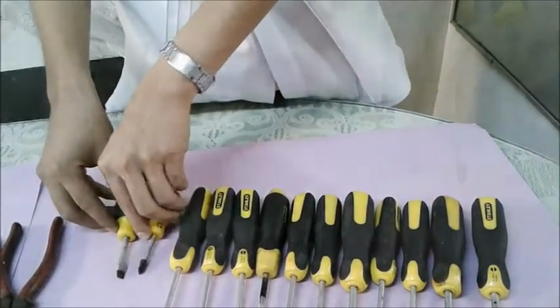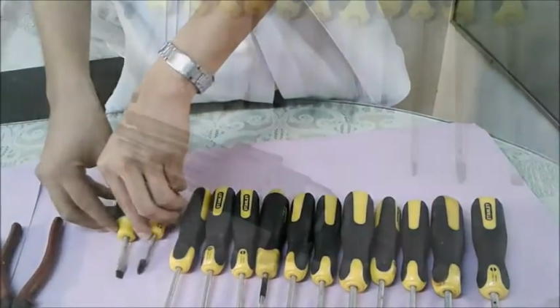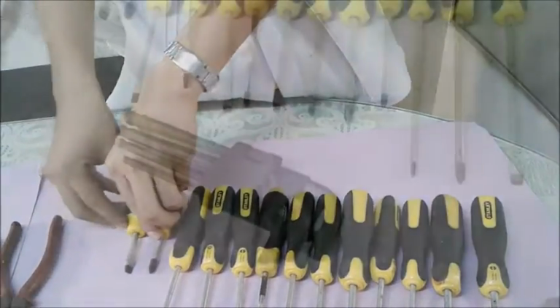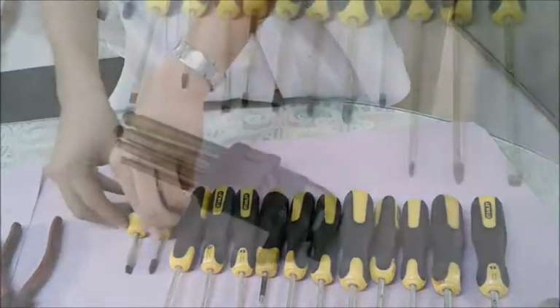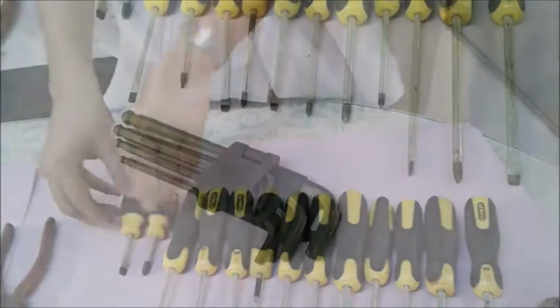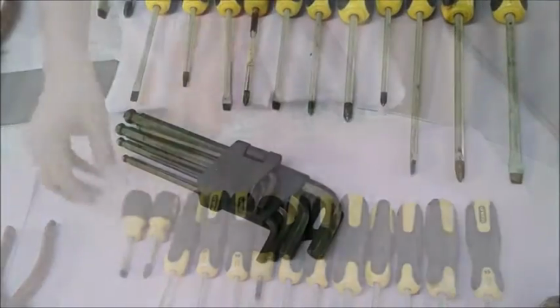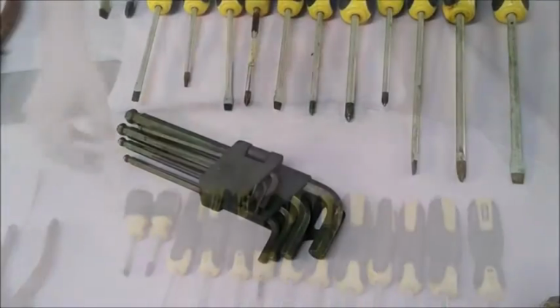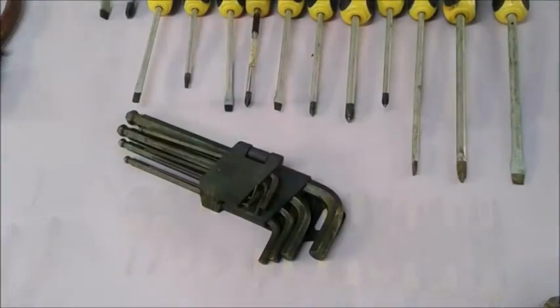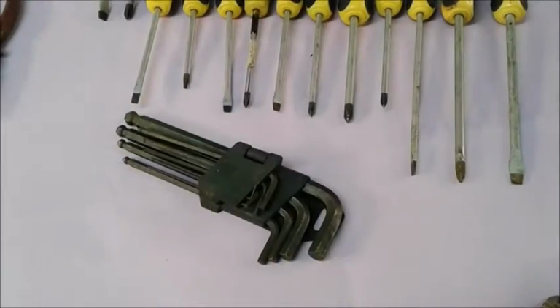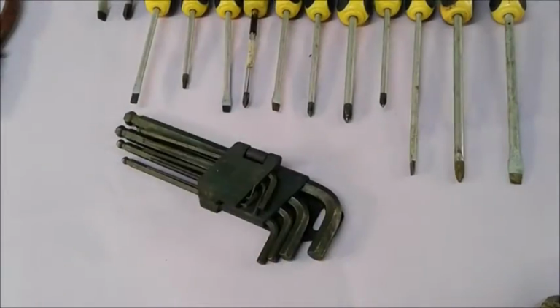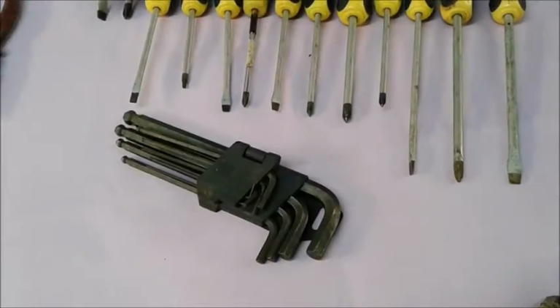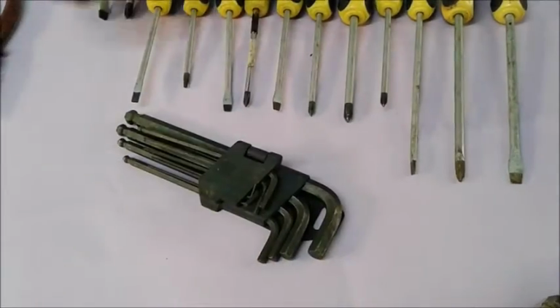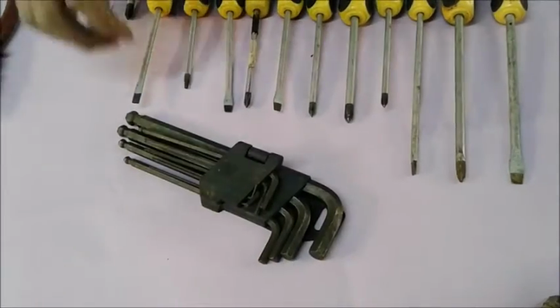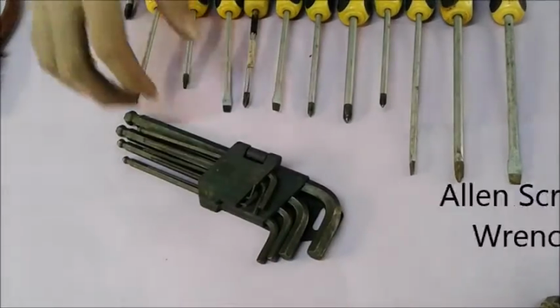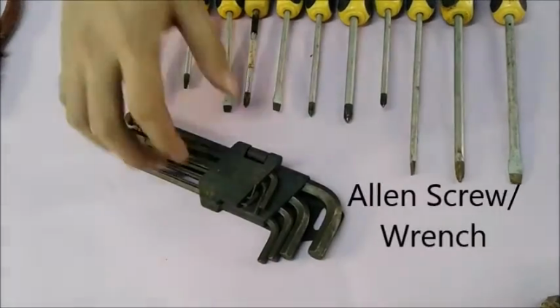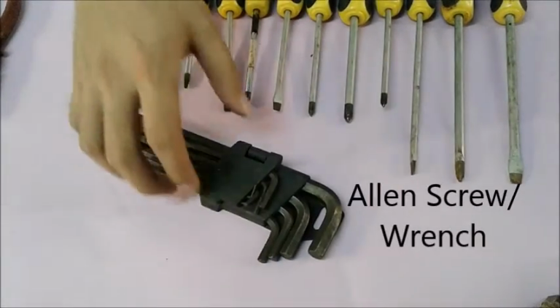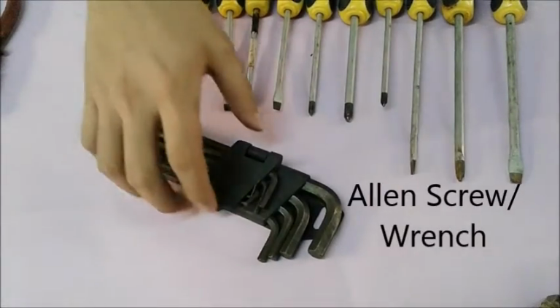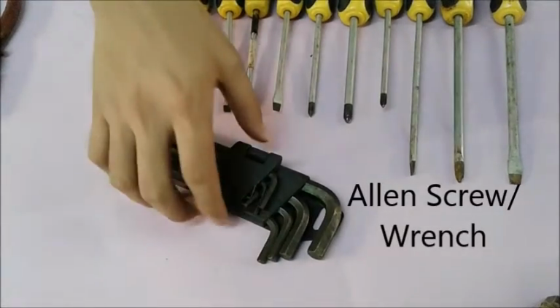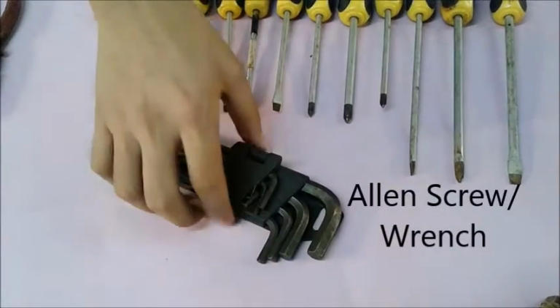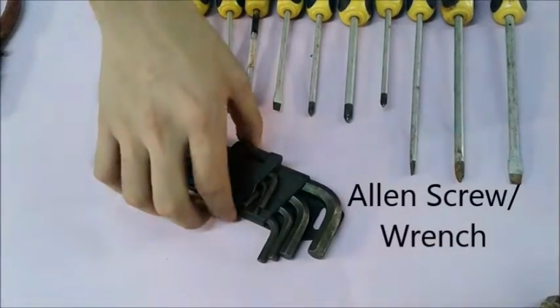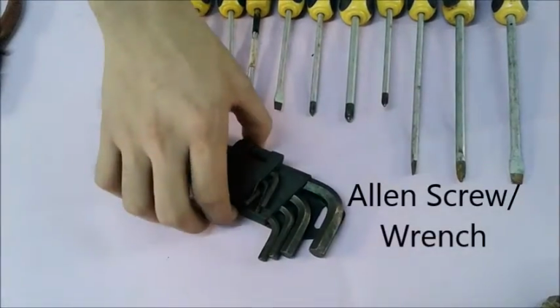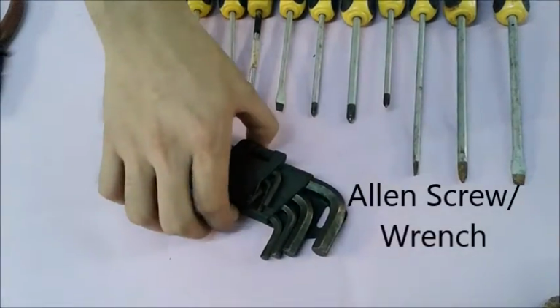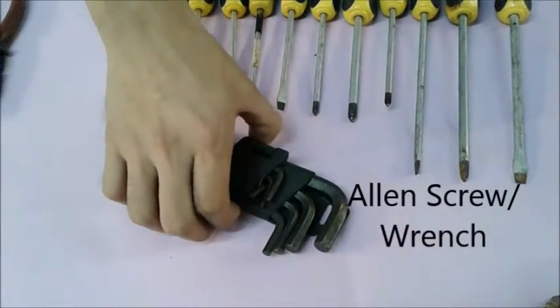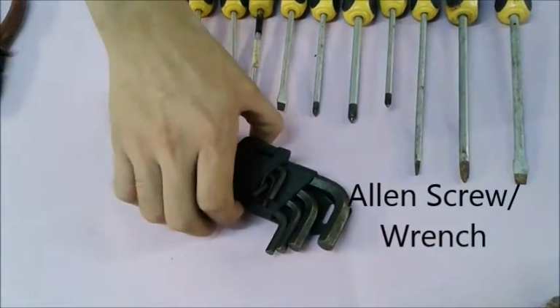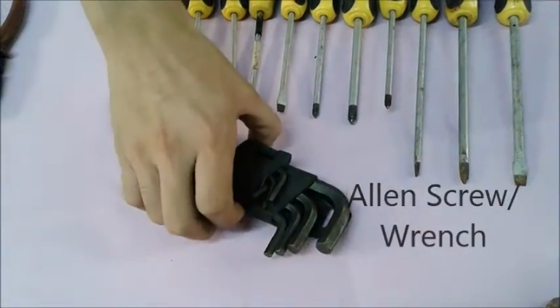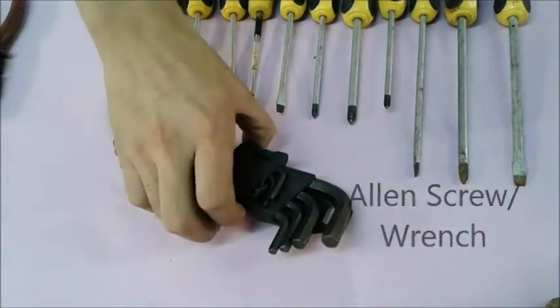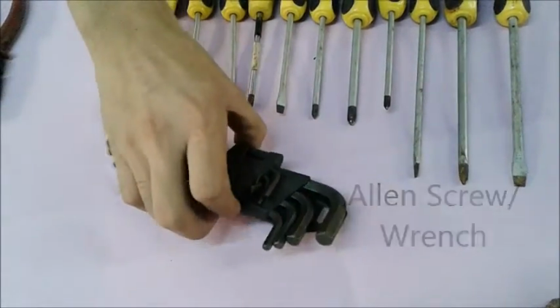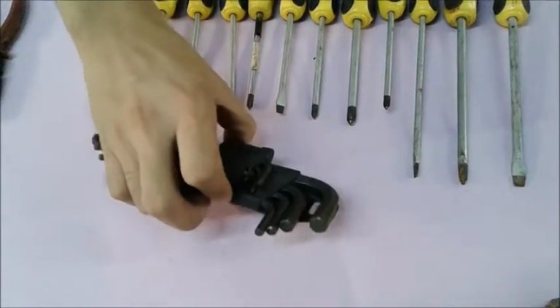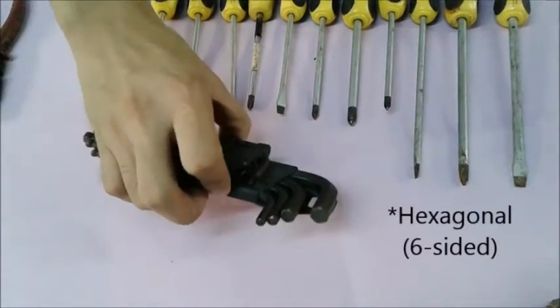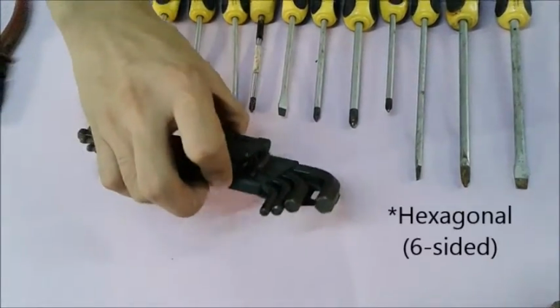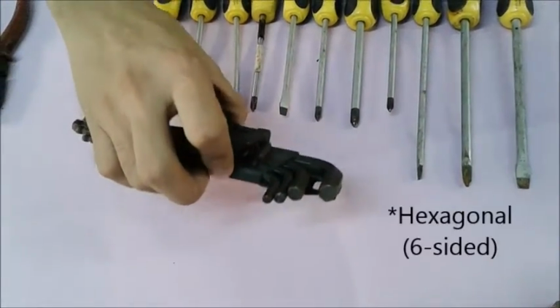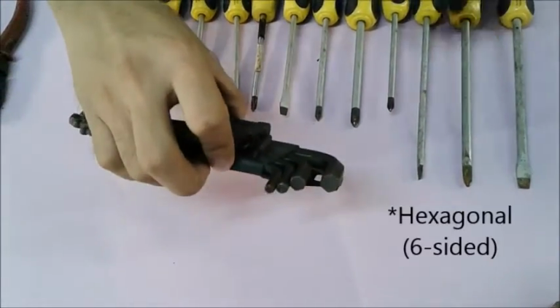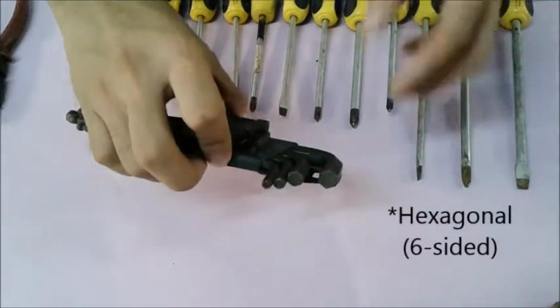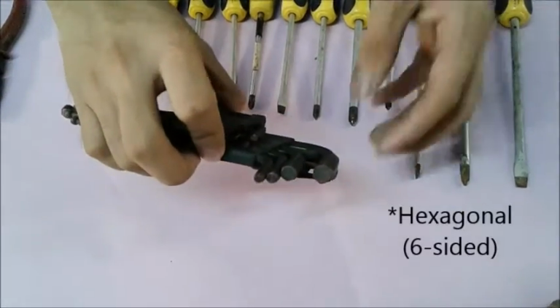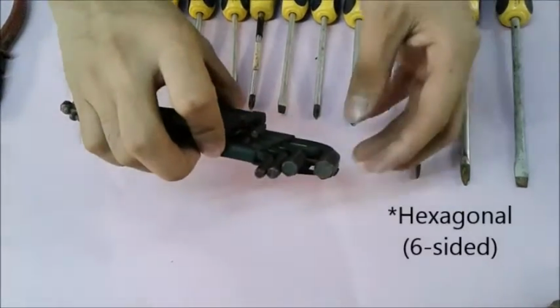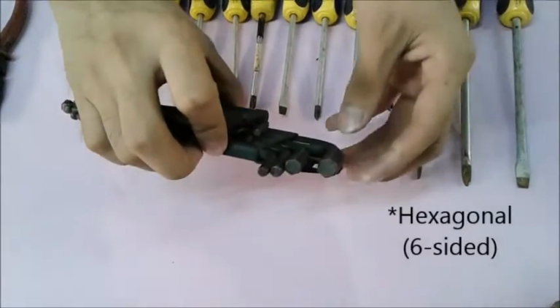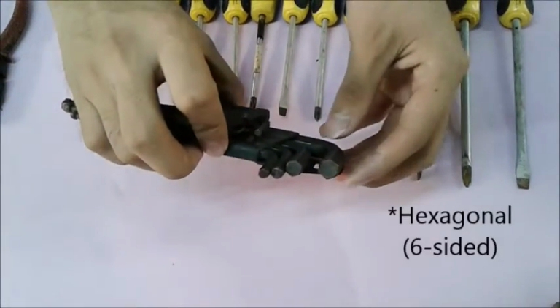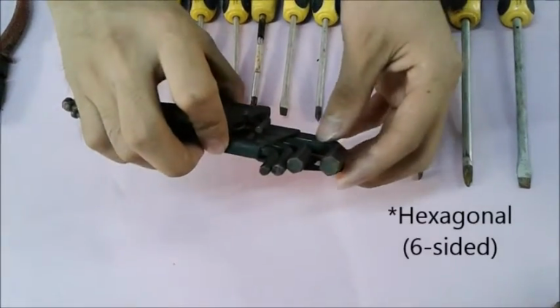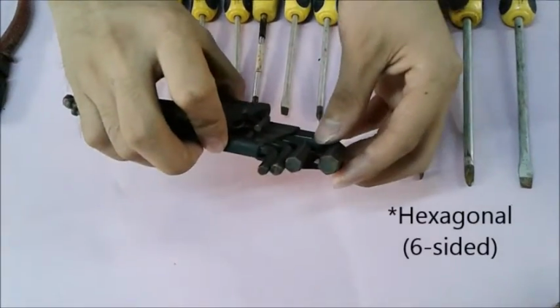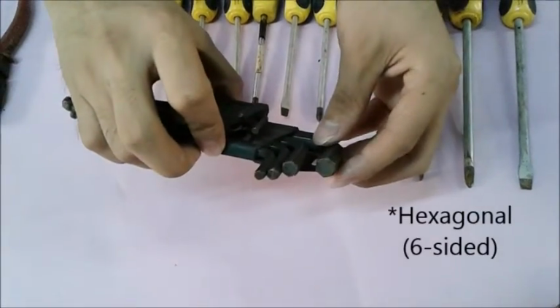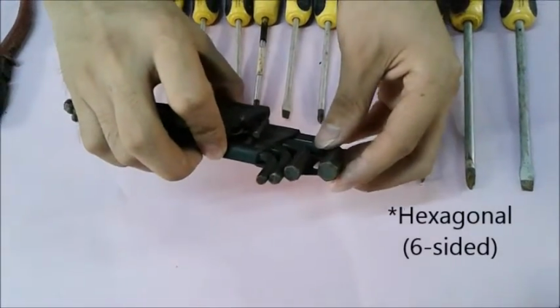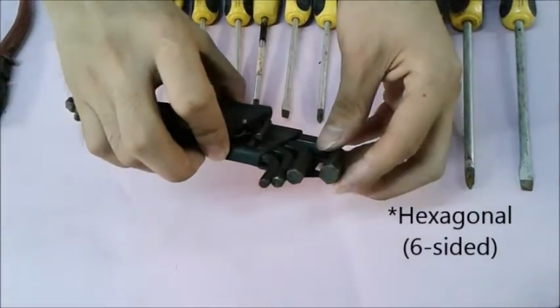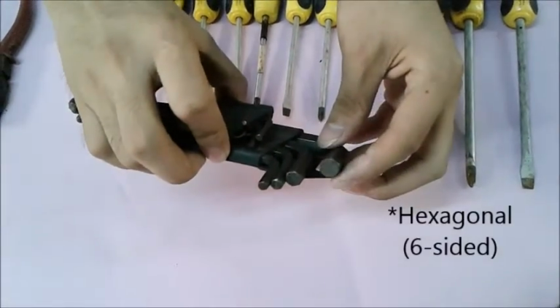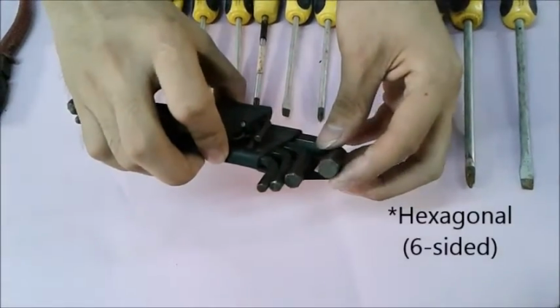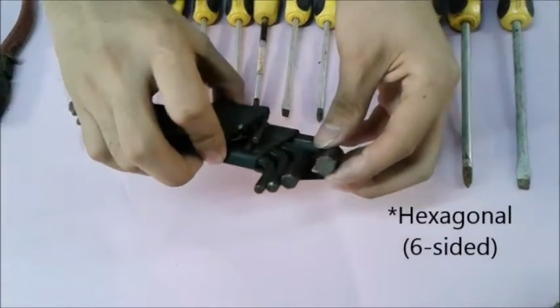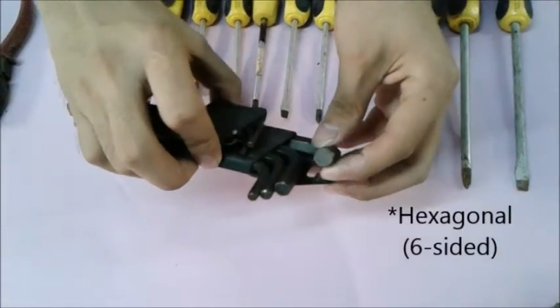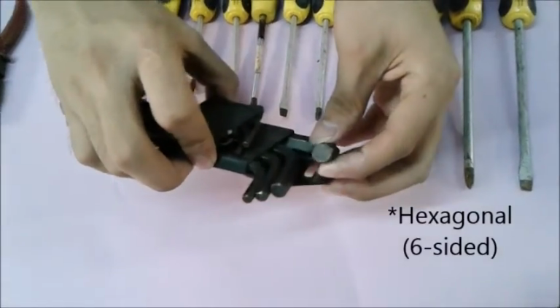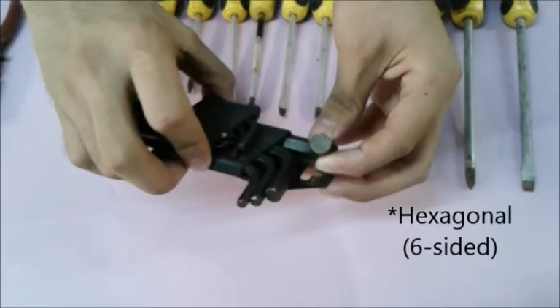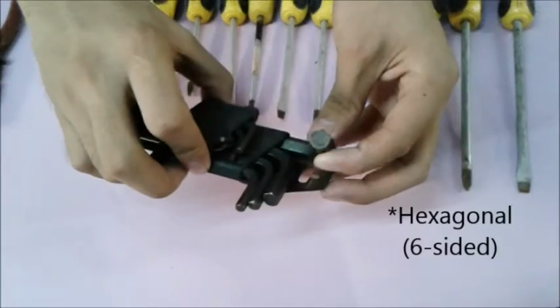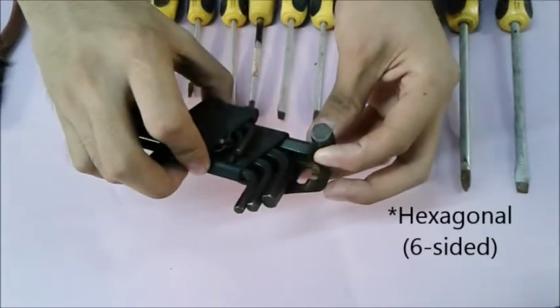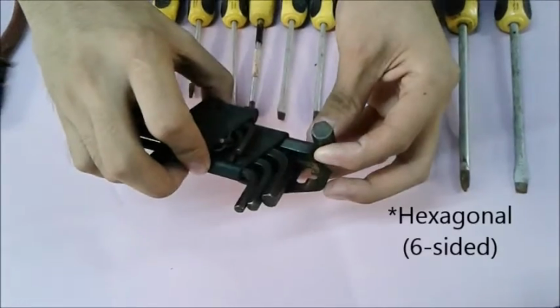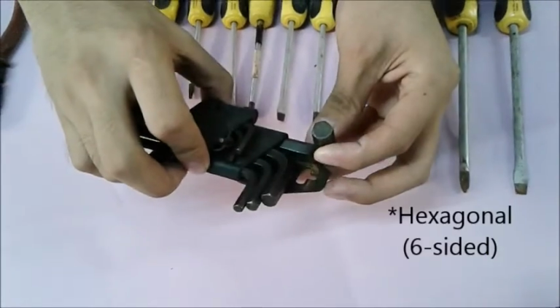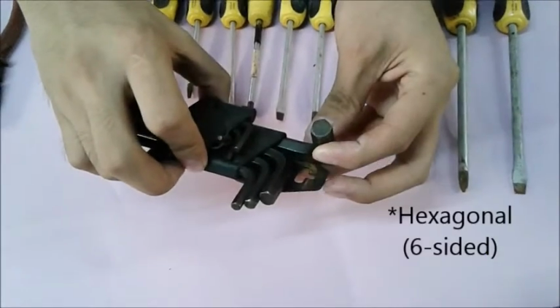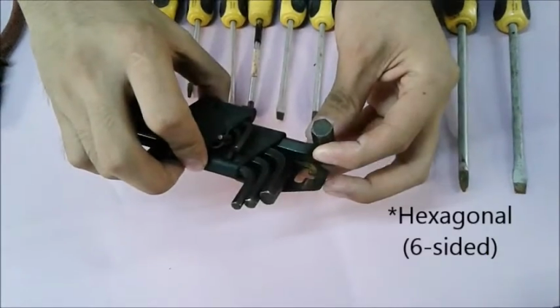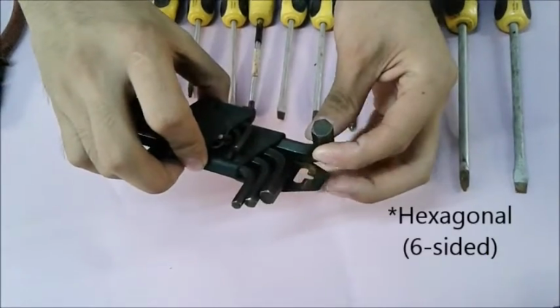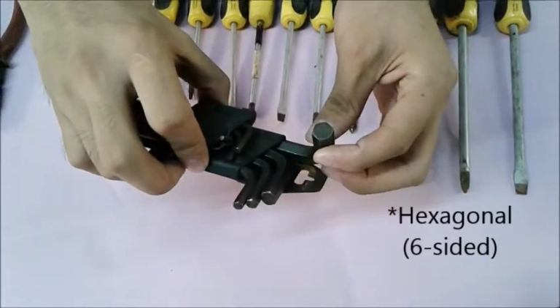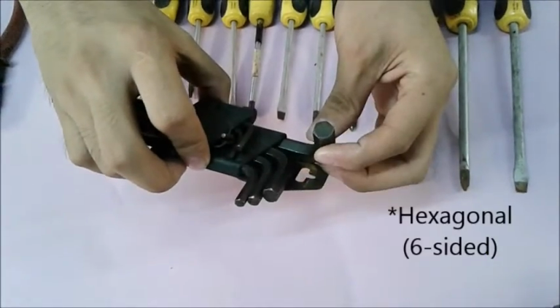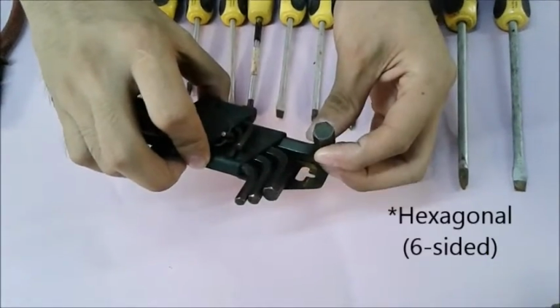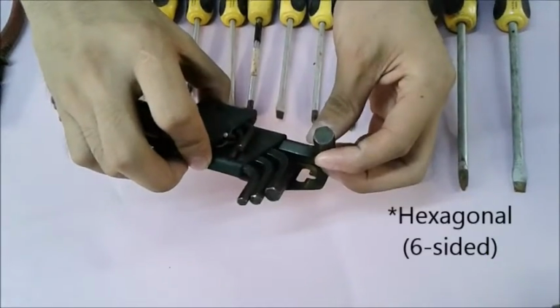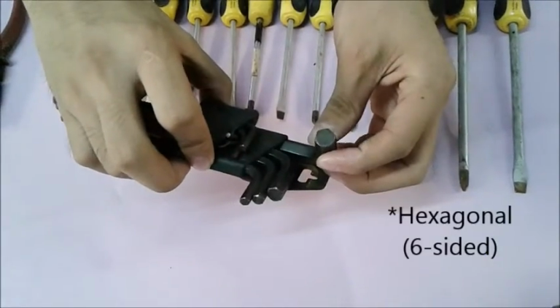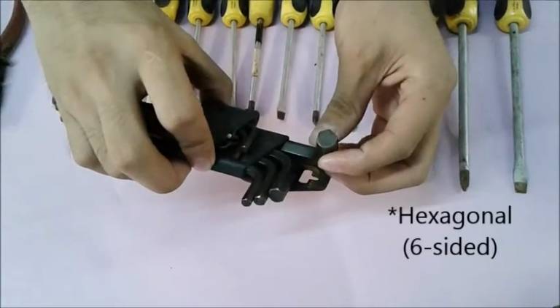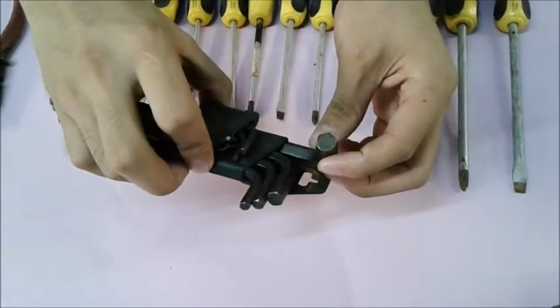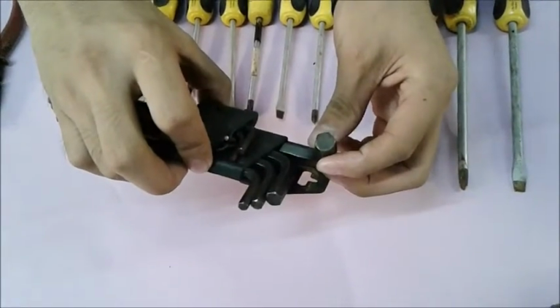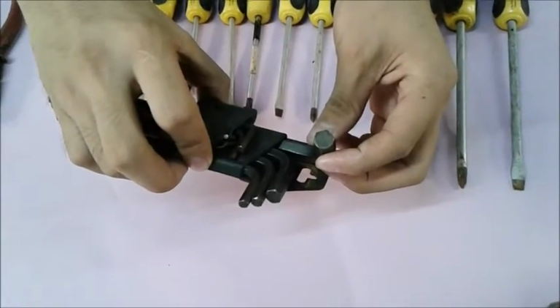Next is the allen screw. The allen screw has a hexagonal tip, so it is used to turn hexagonal screws.